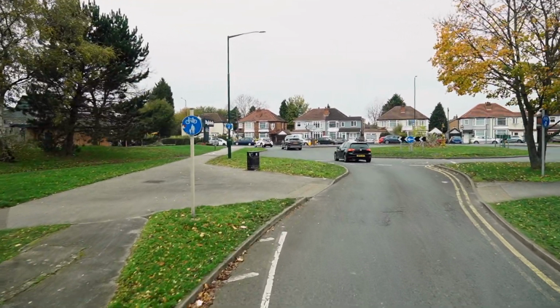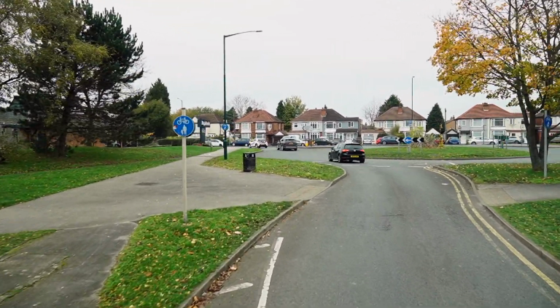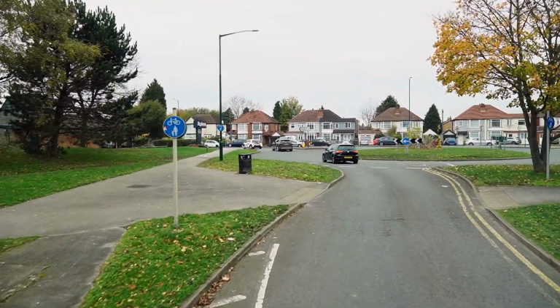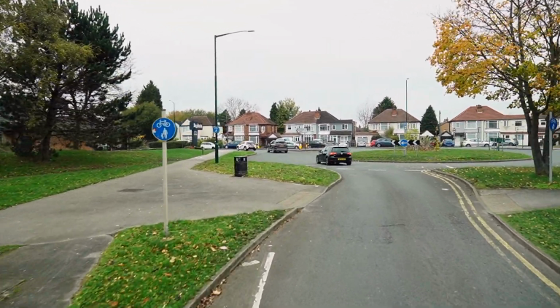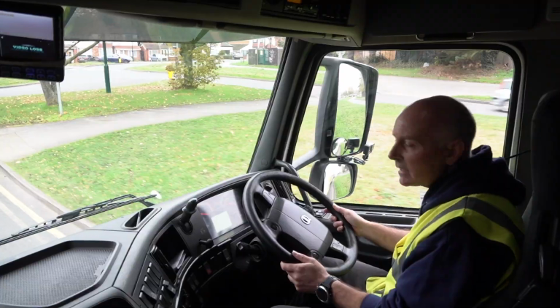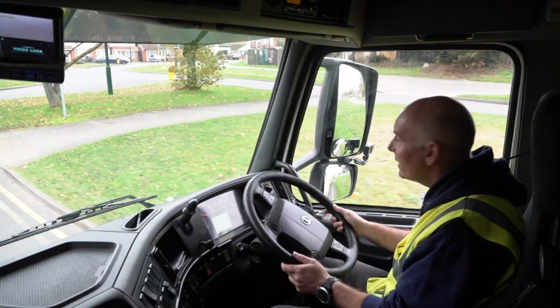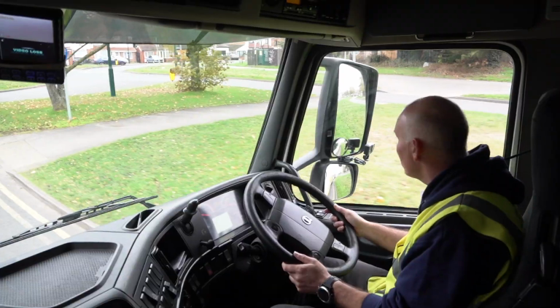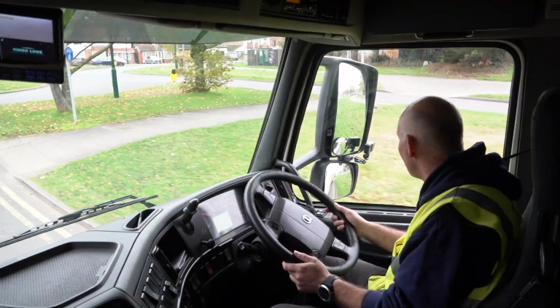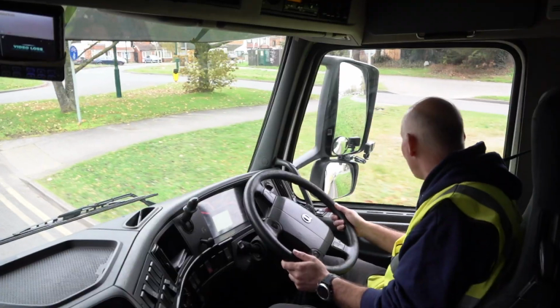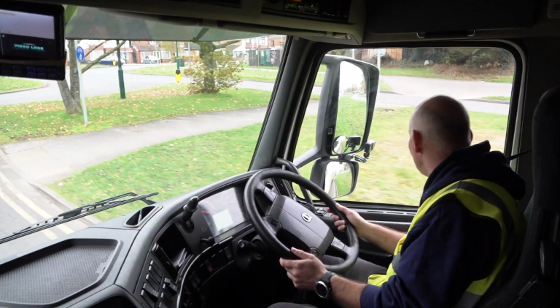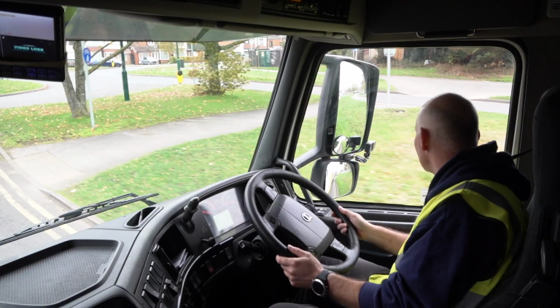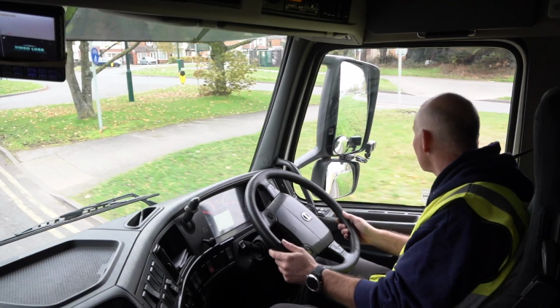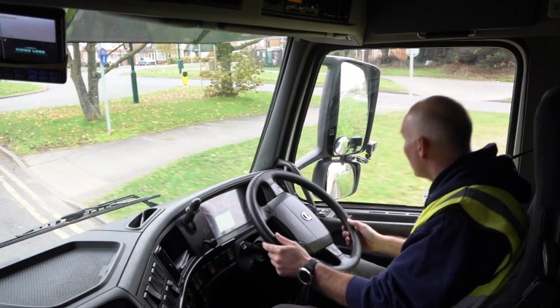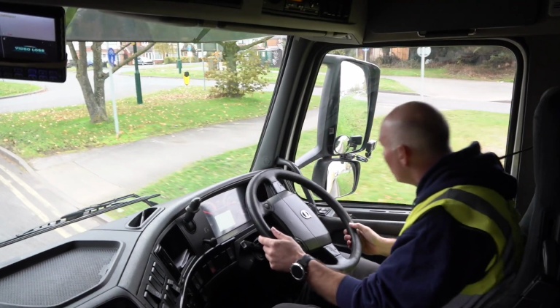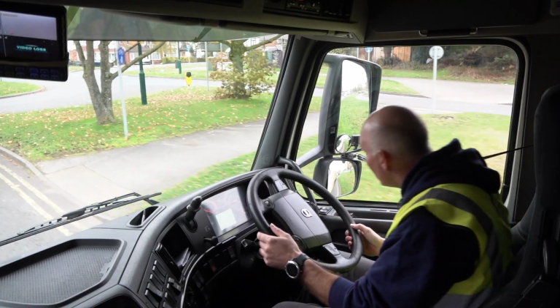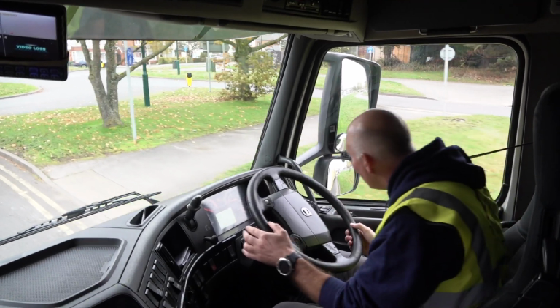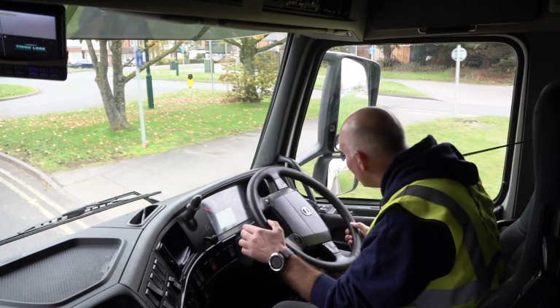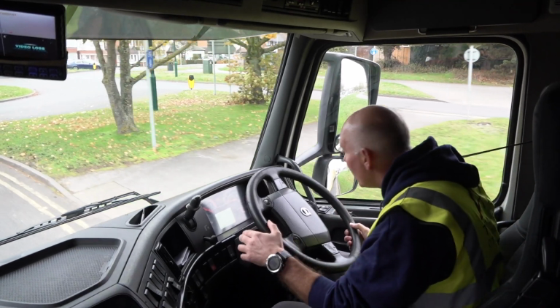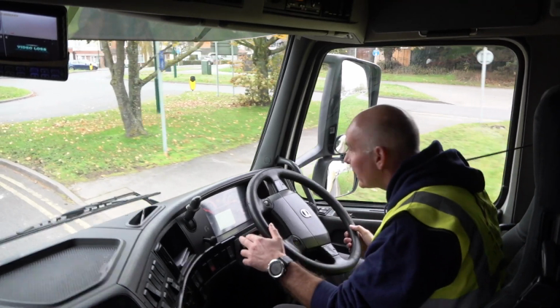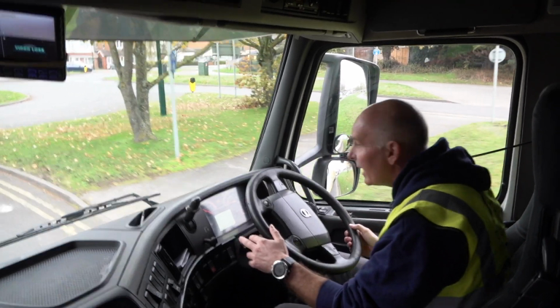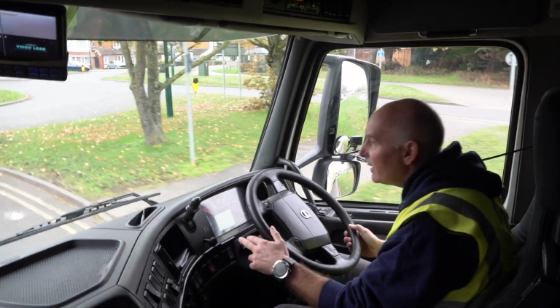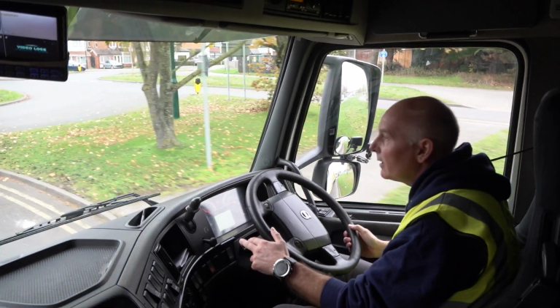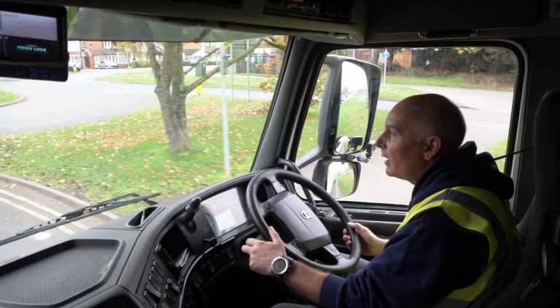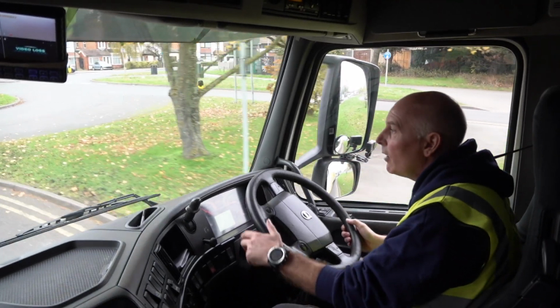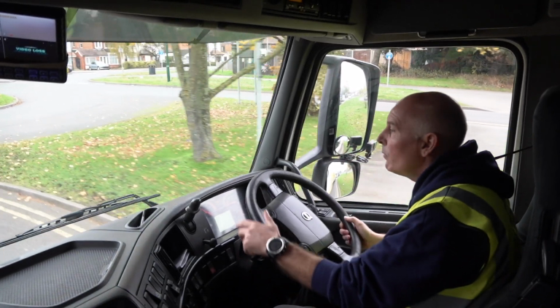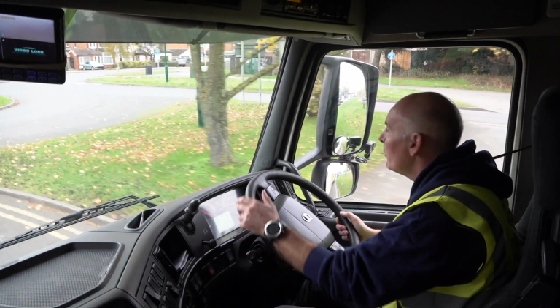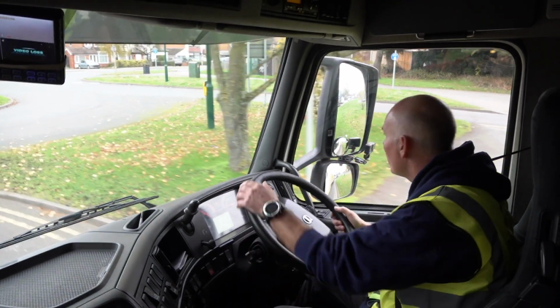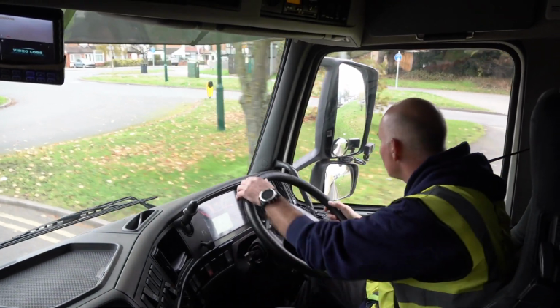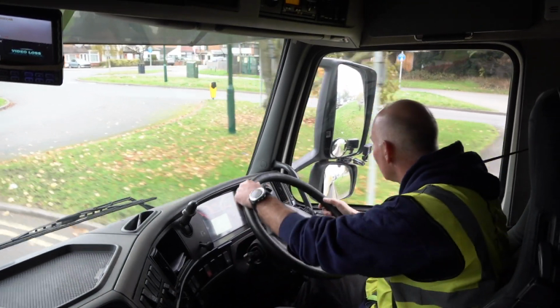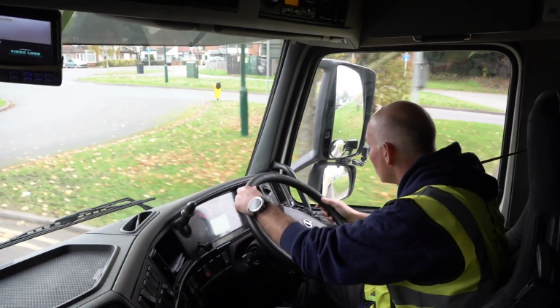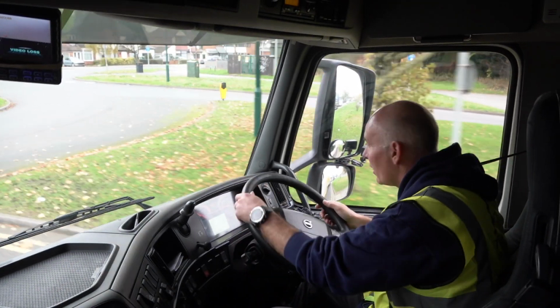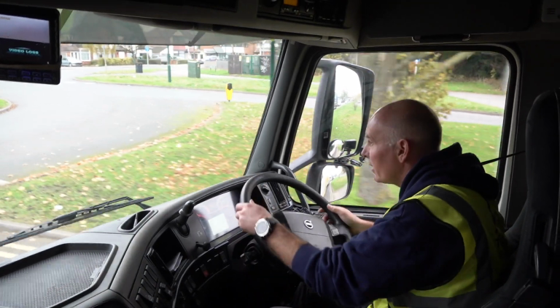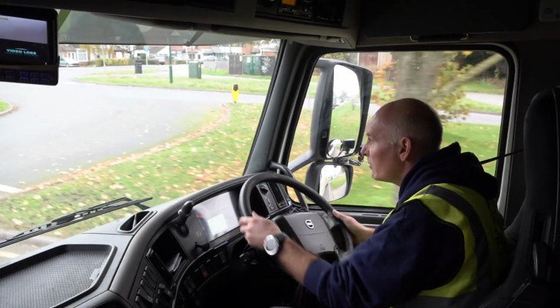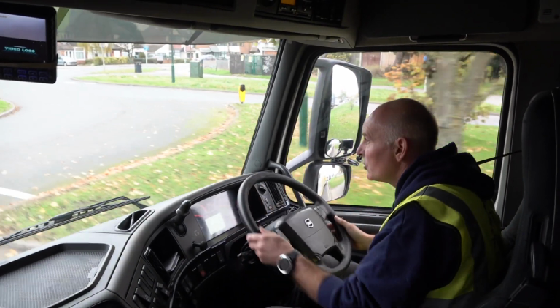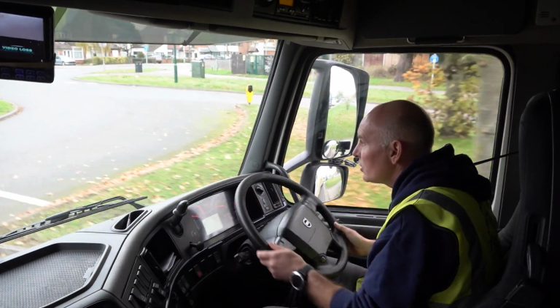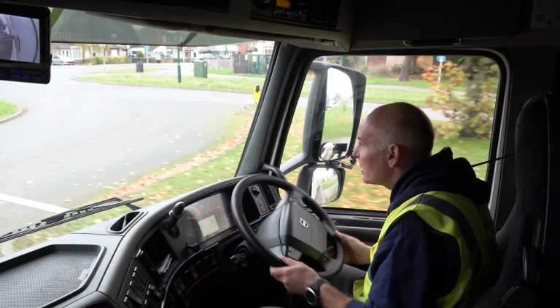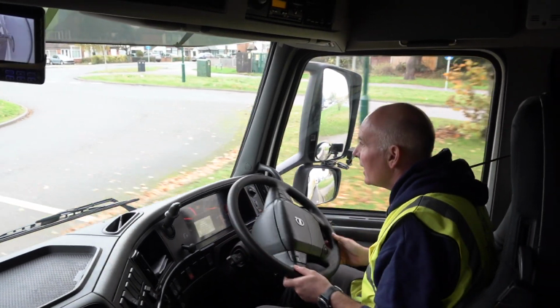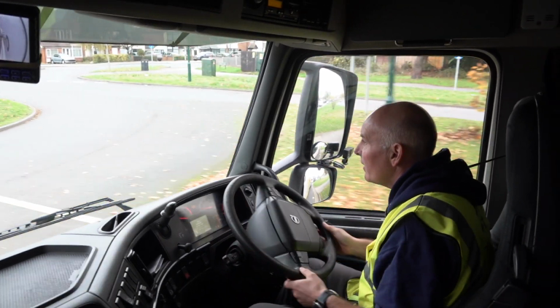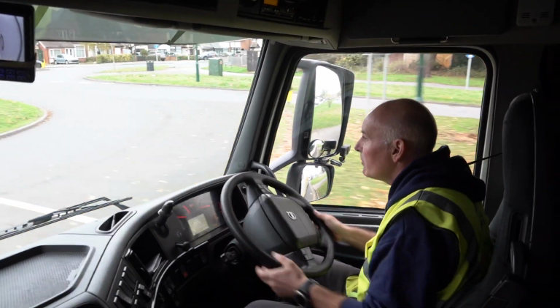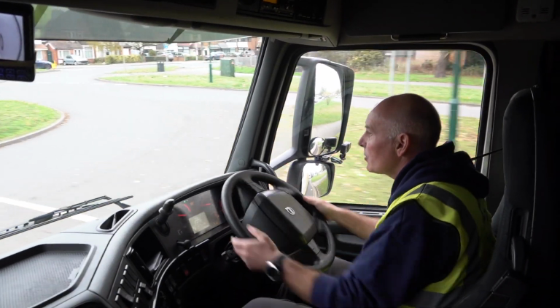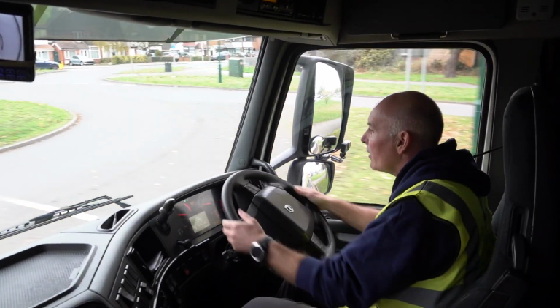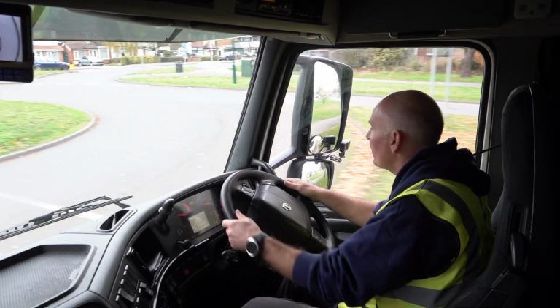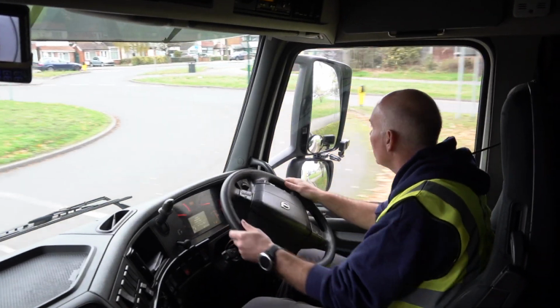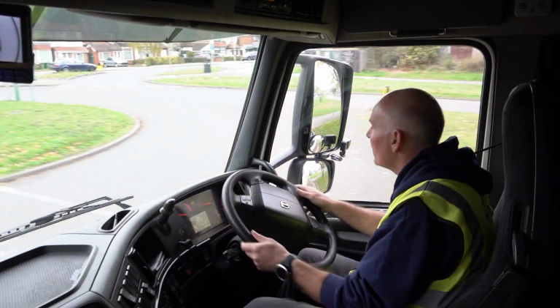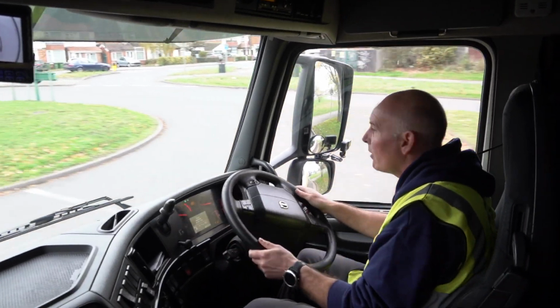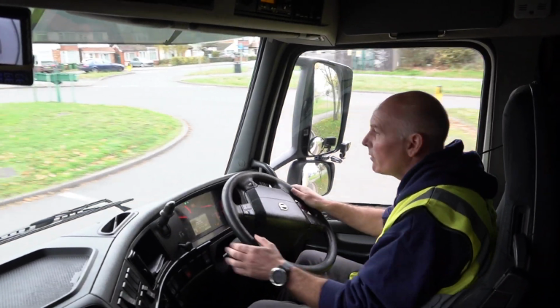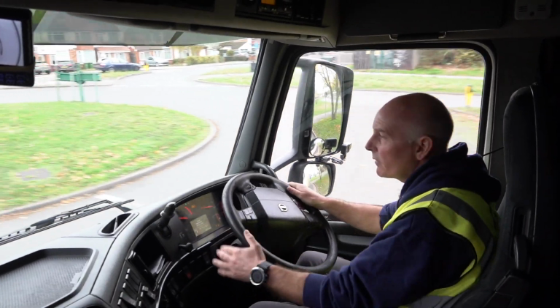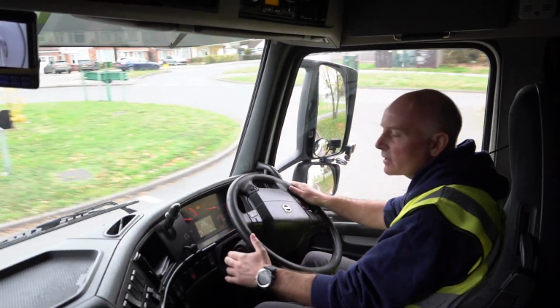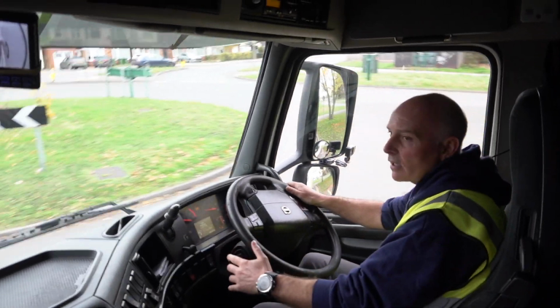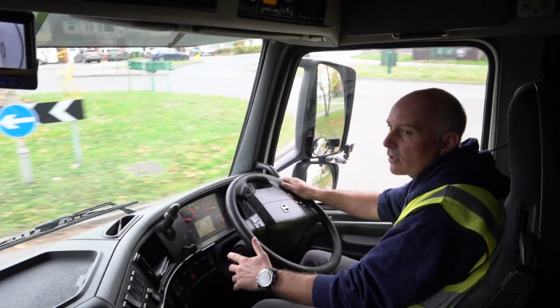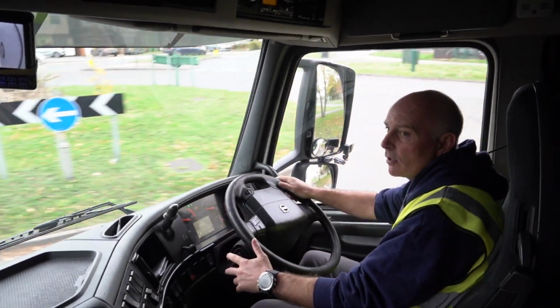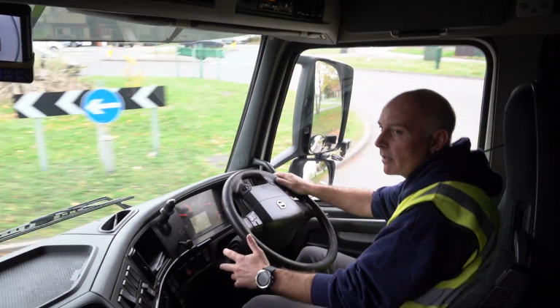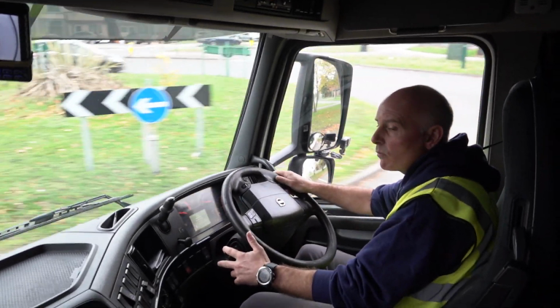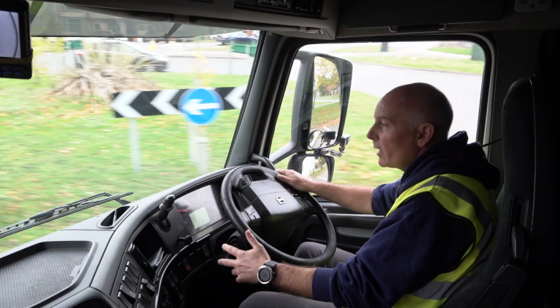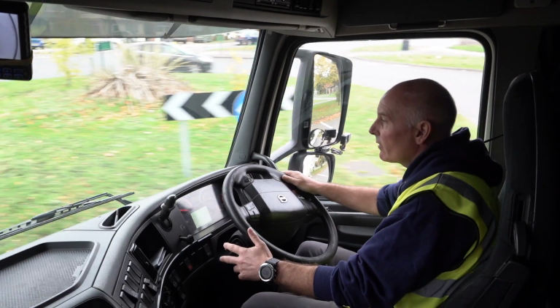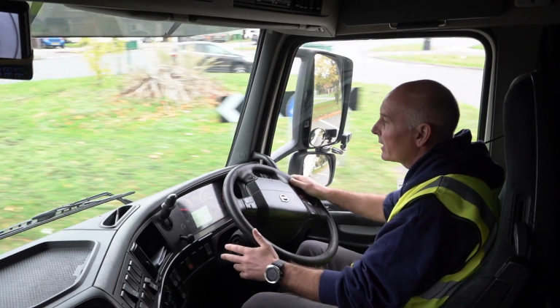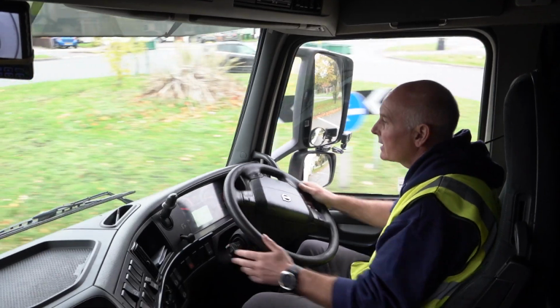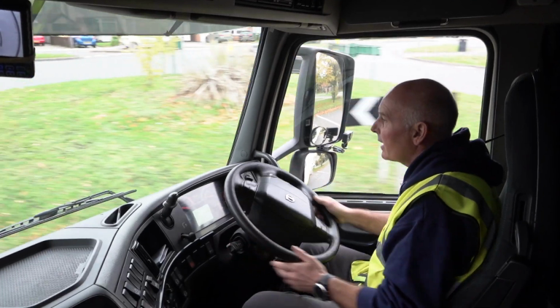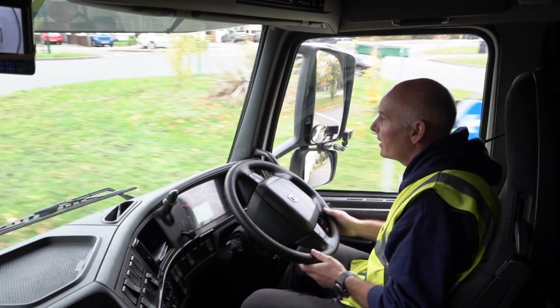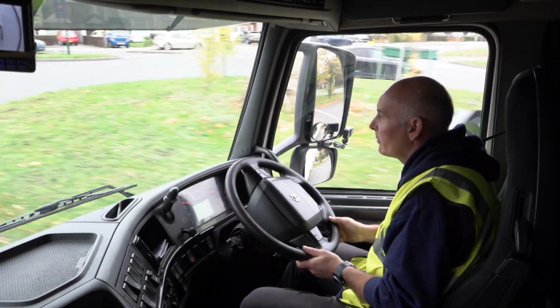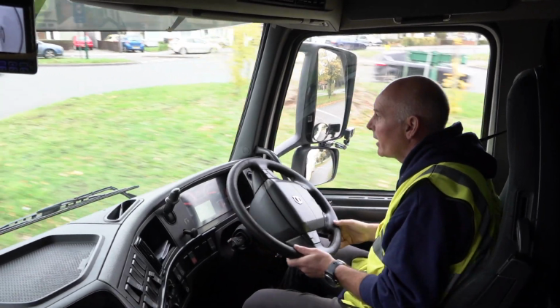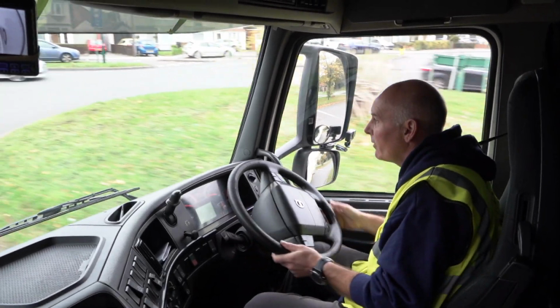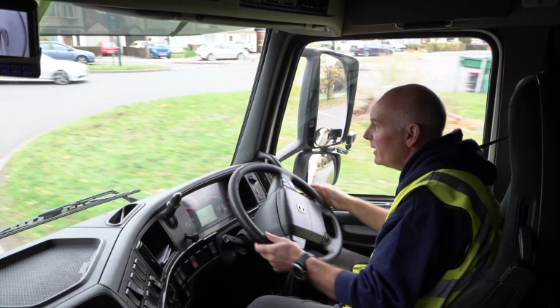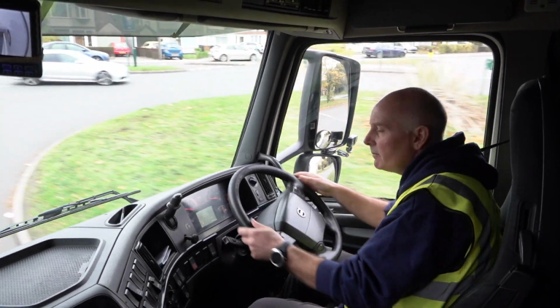Now the roundabout is clear at the moment, so again I will put a signal on just to let the traffic know that I'm coming and where exactly I'm going.